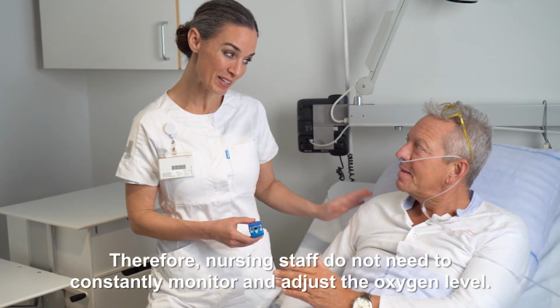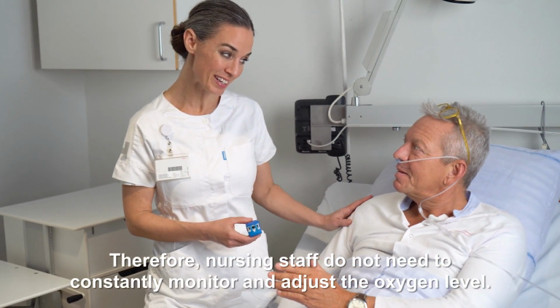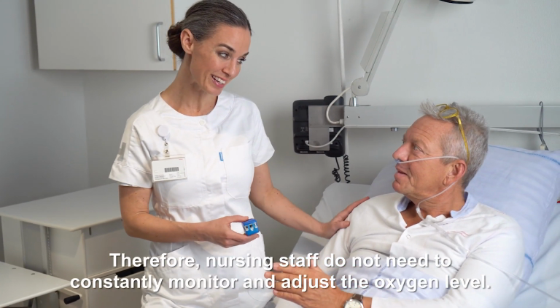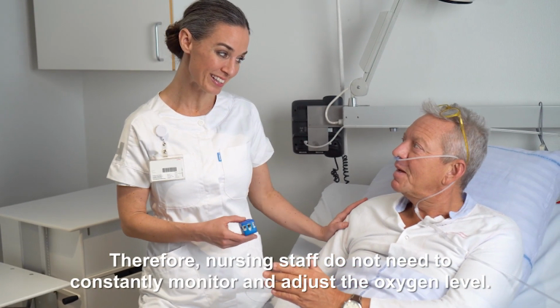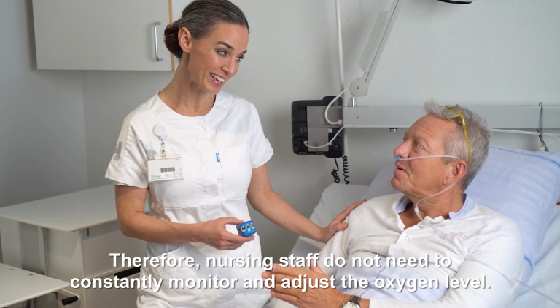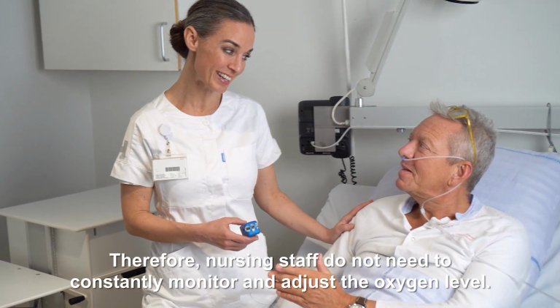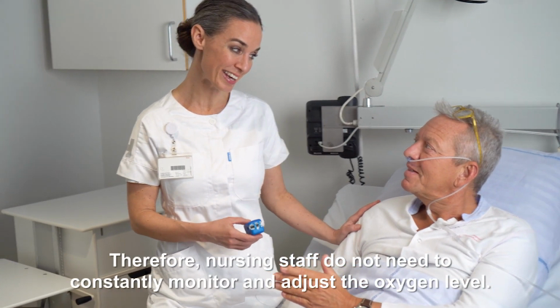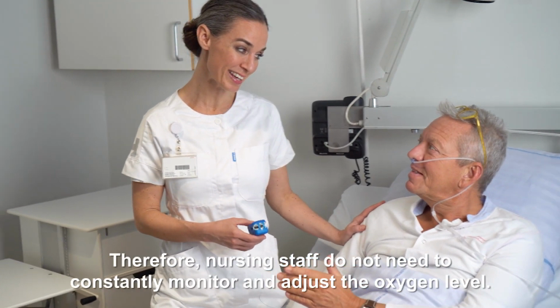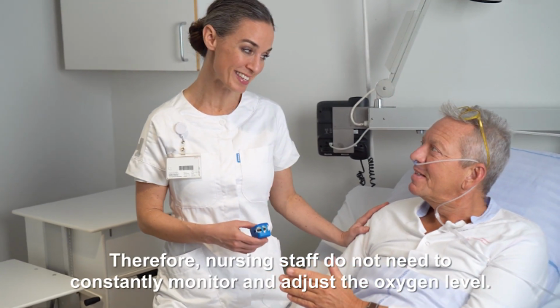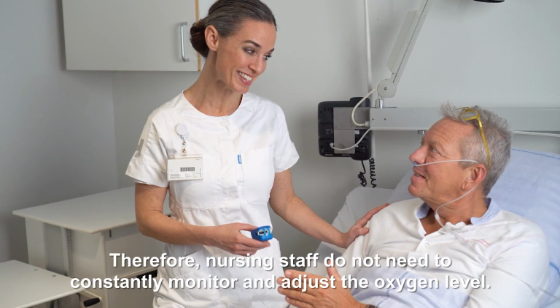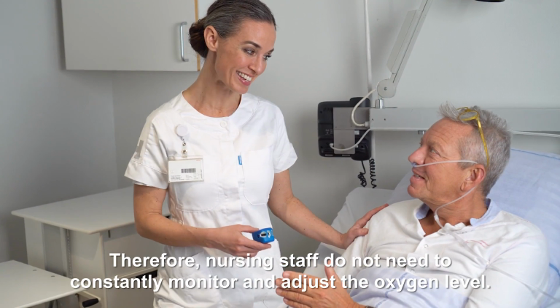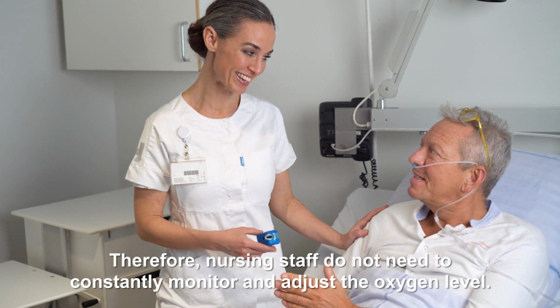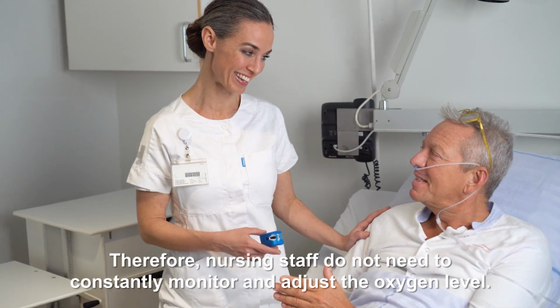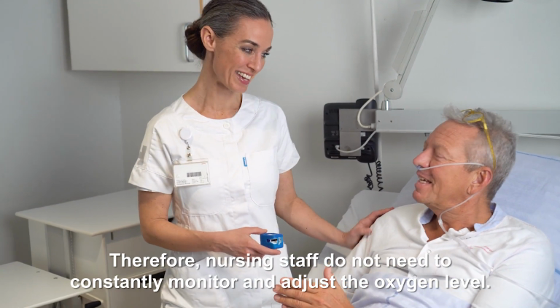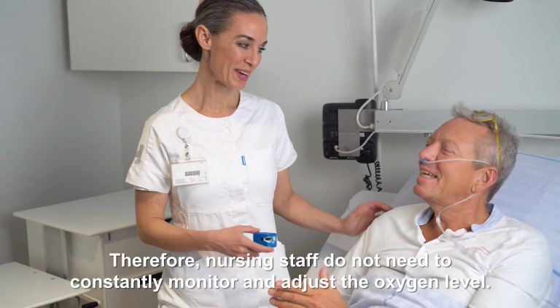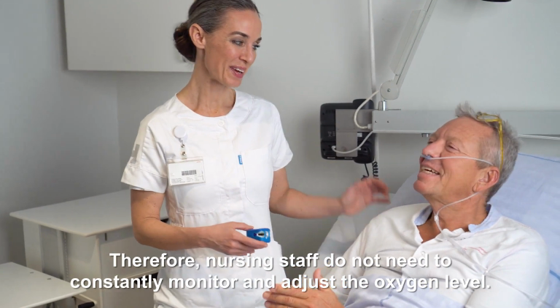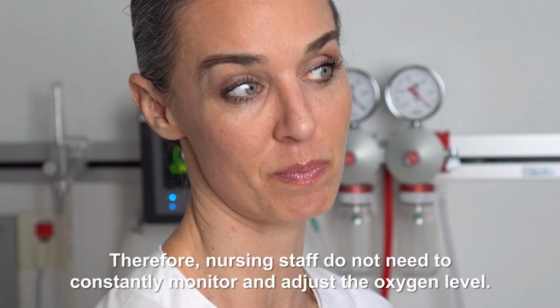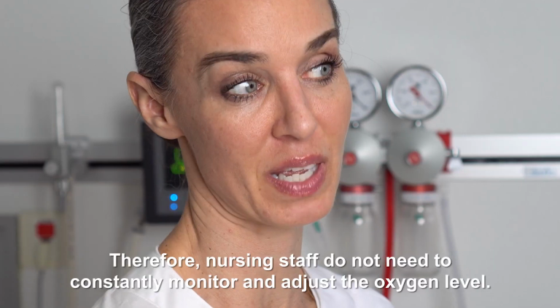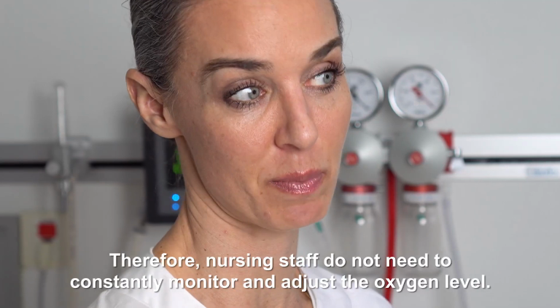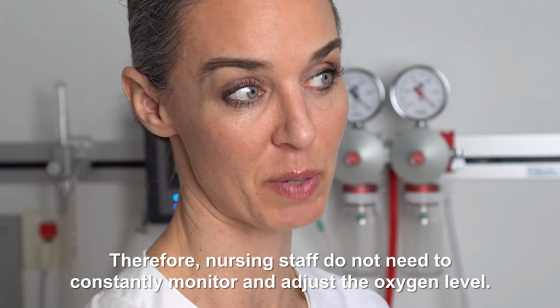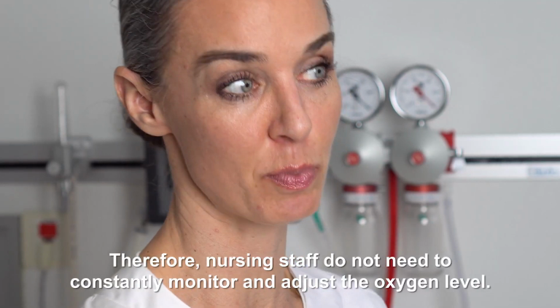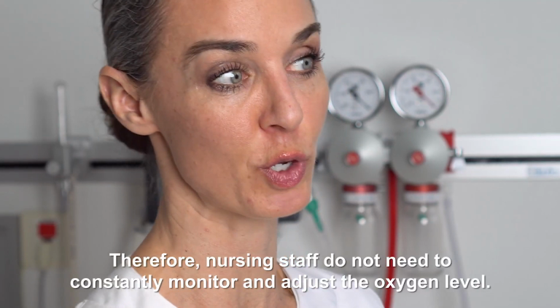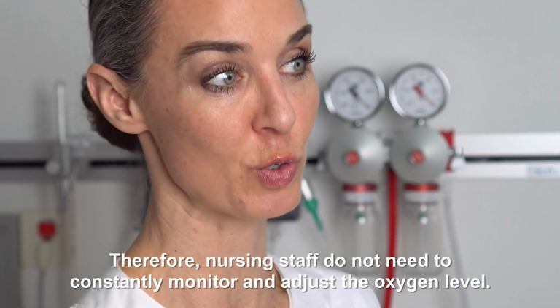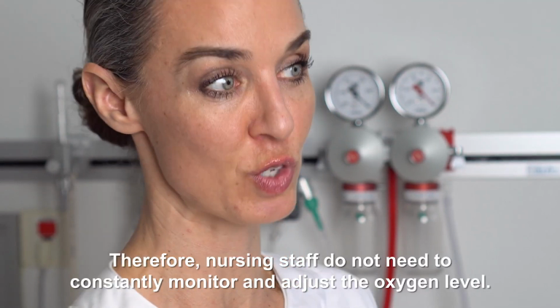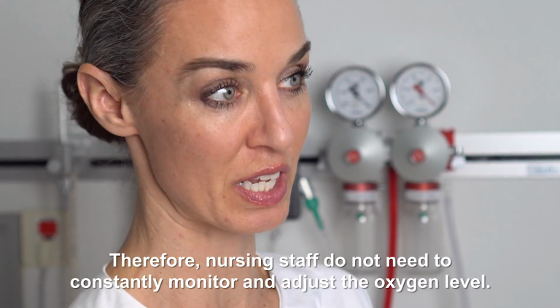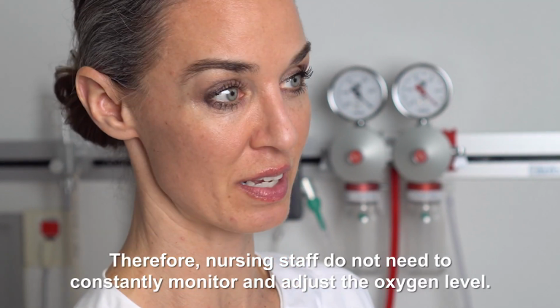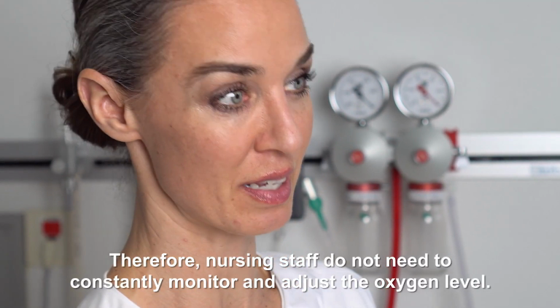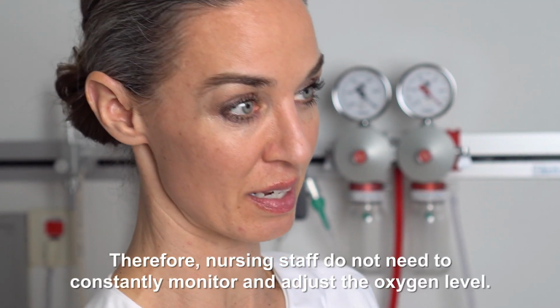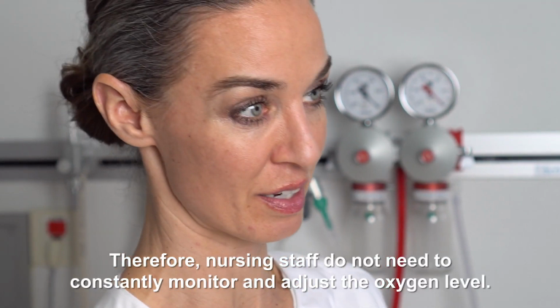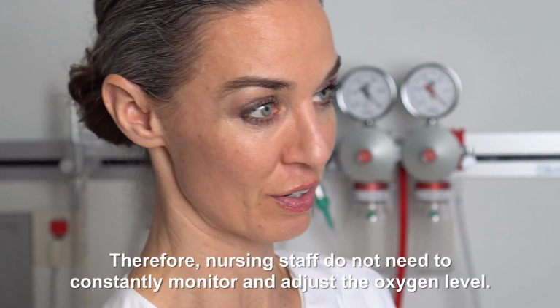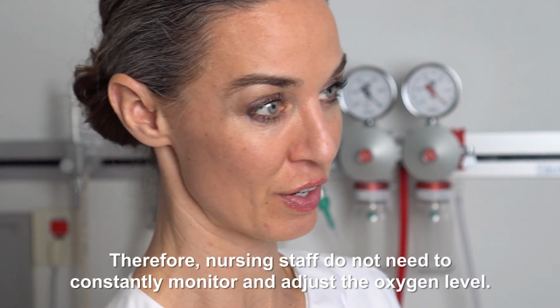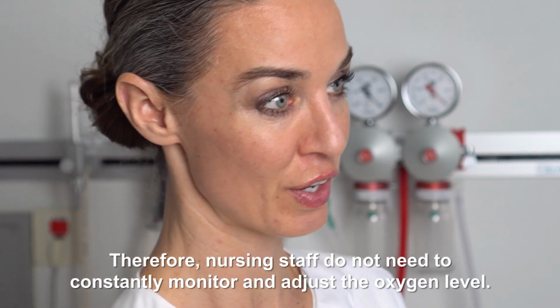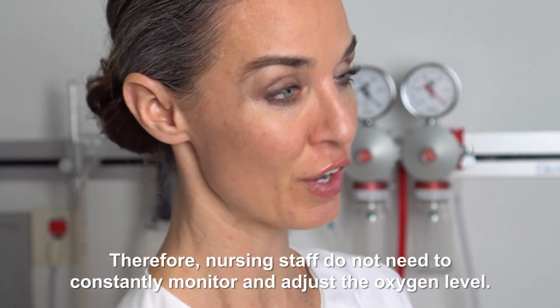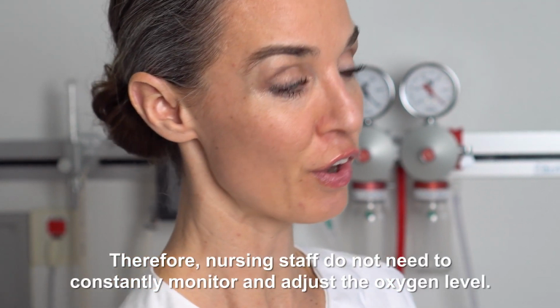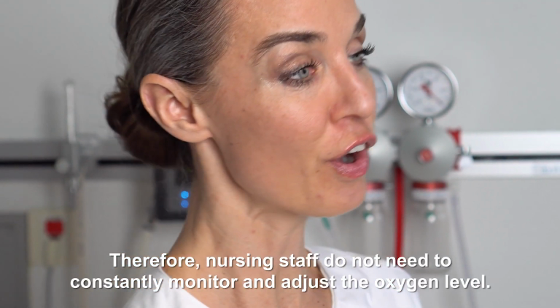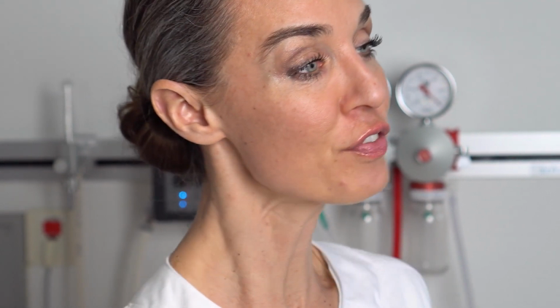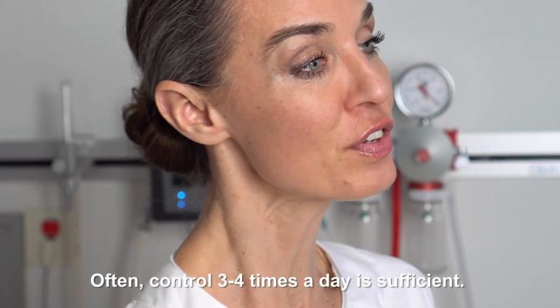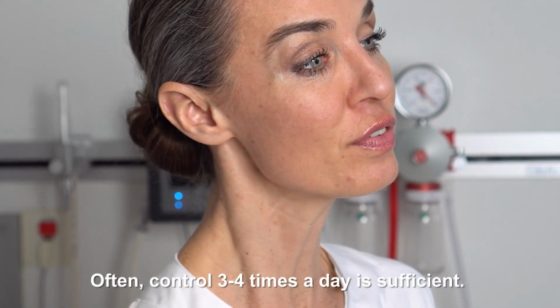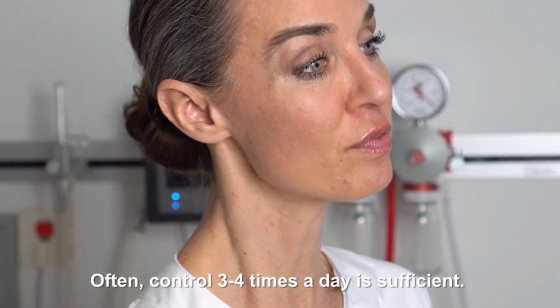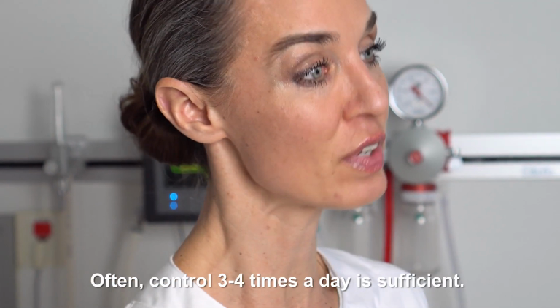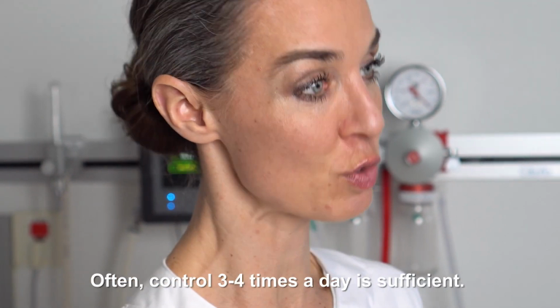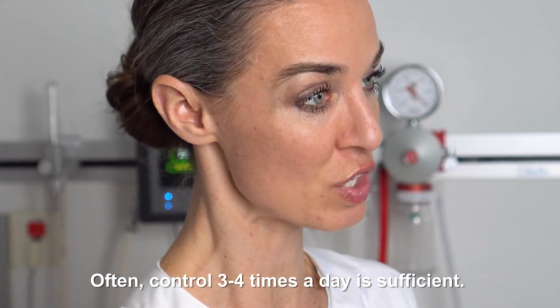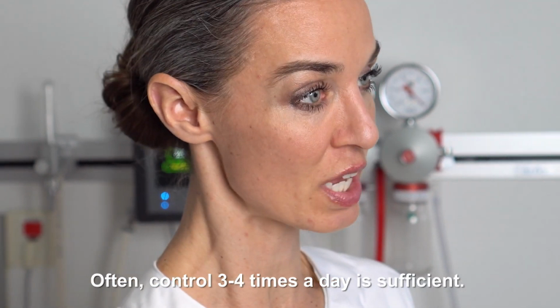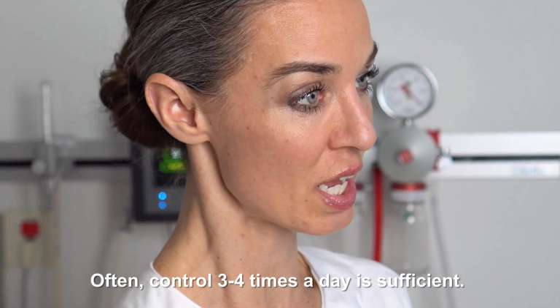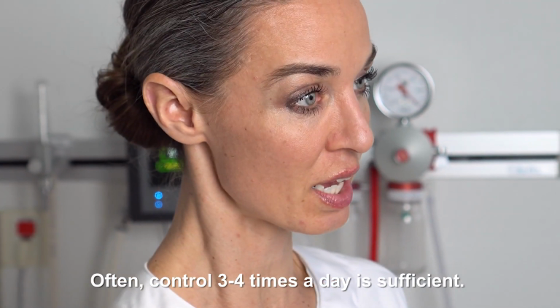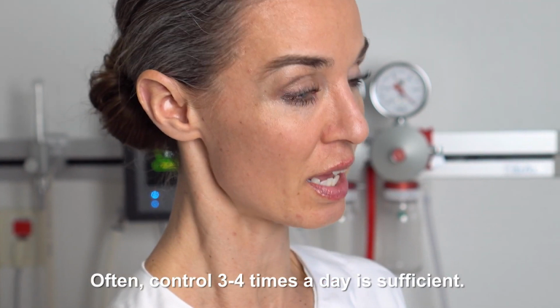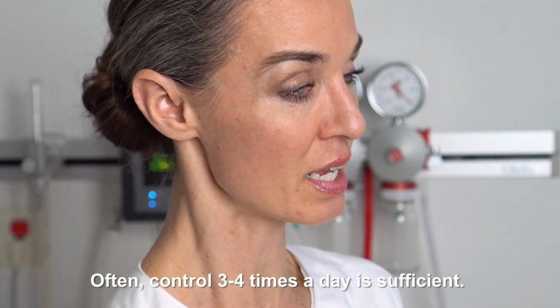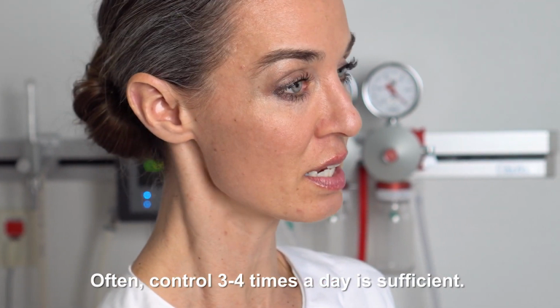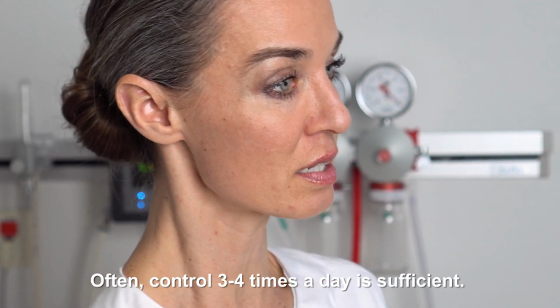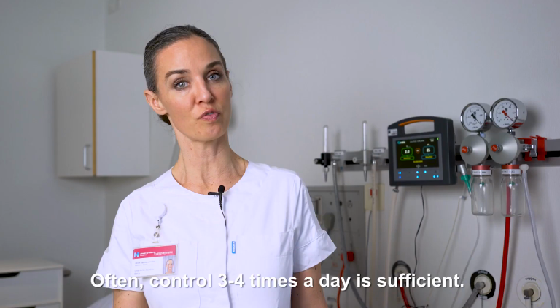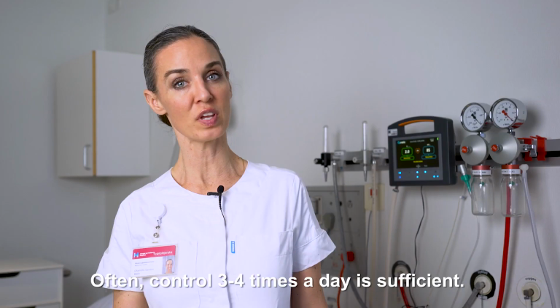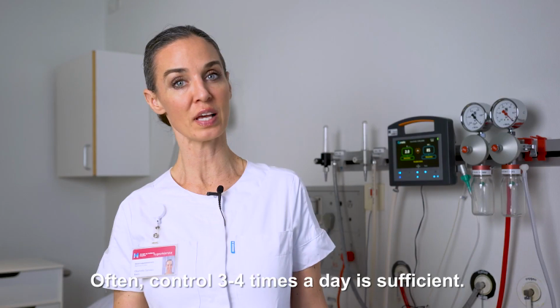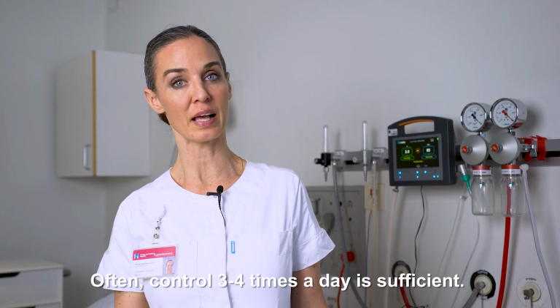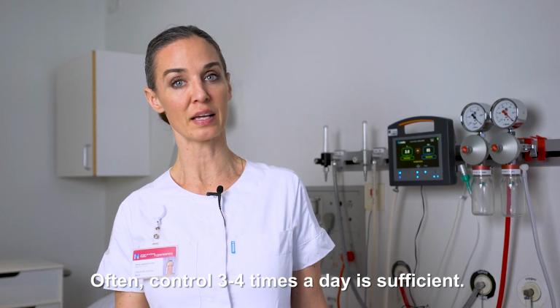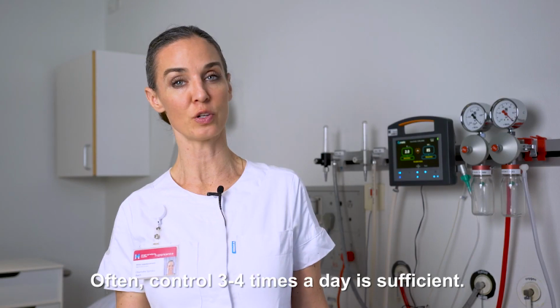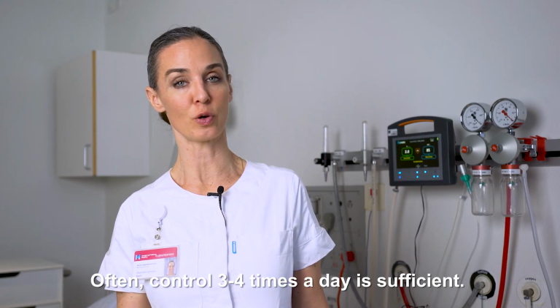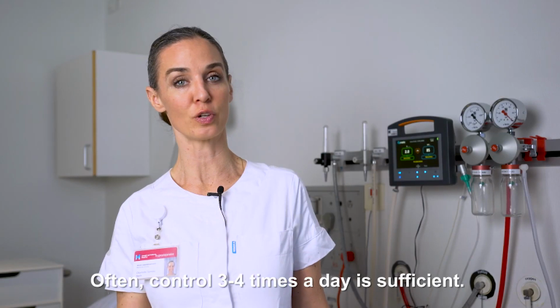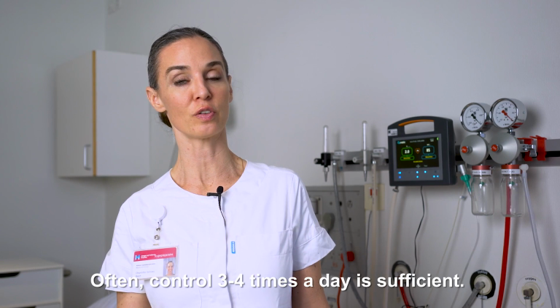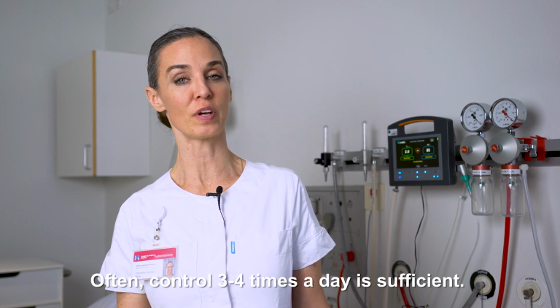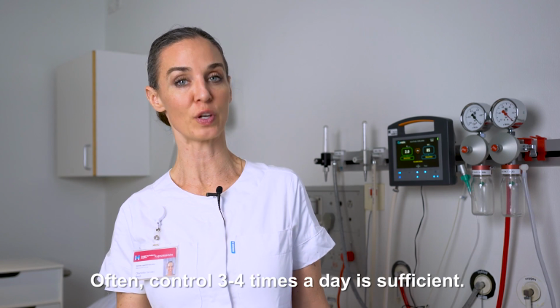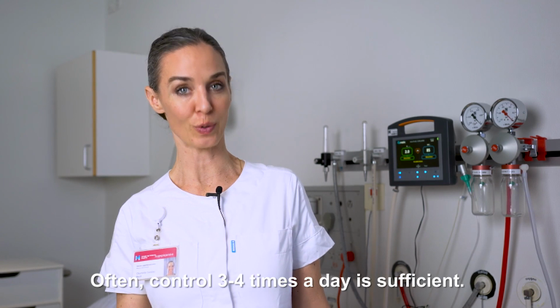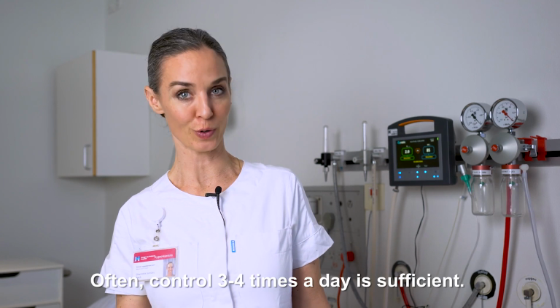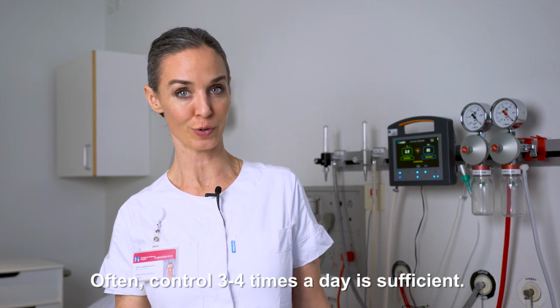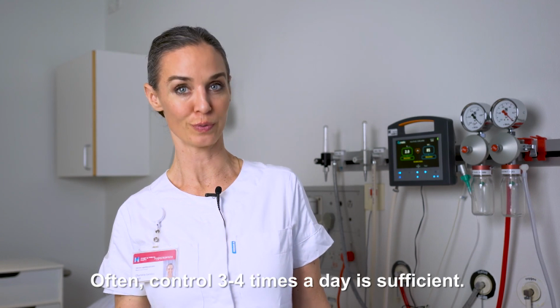Therefore, nursing staff do not need to constantly monitor and adjust the oxygen level. Often, control three to four times a day is sufficient.